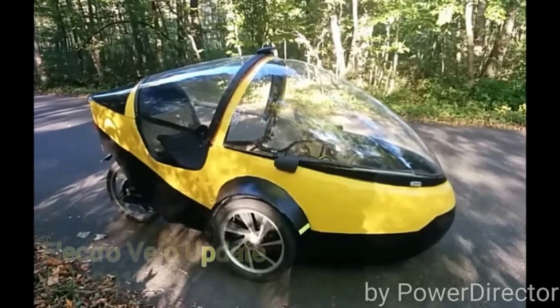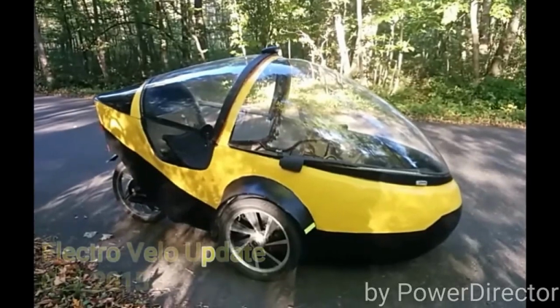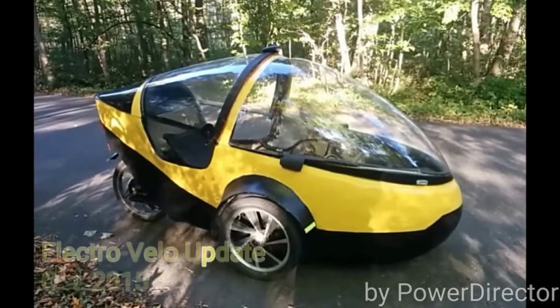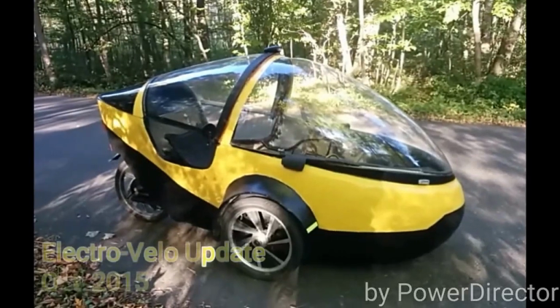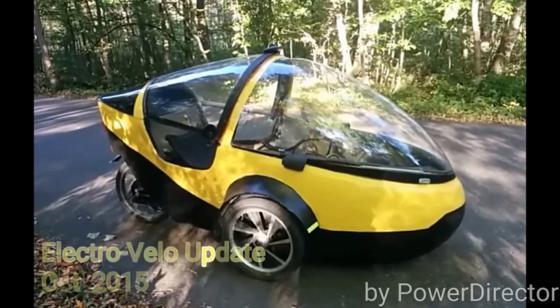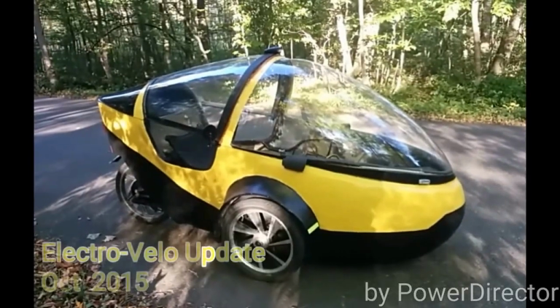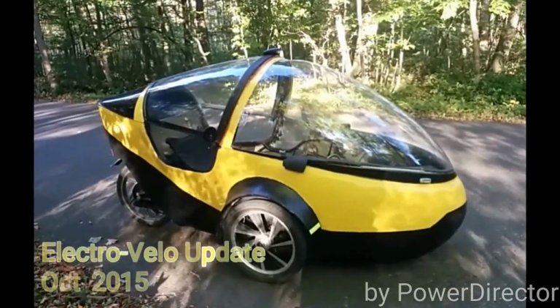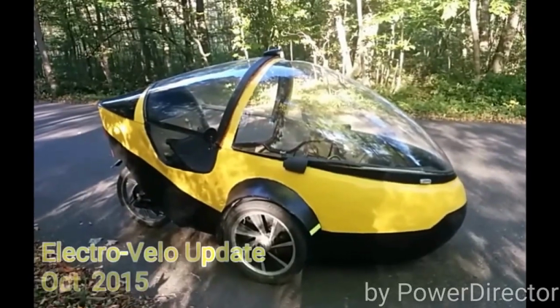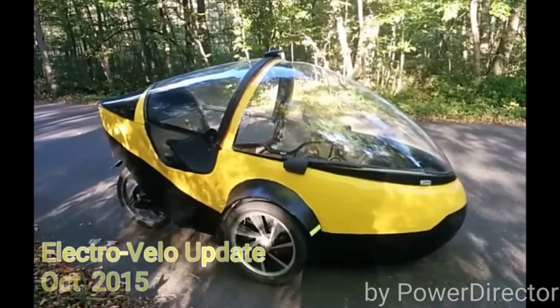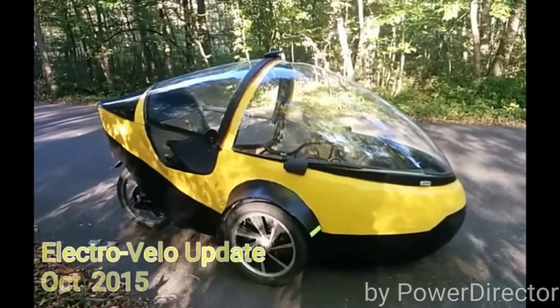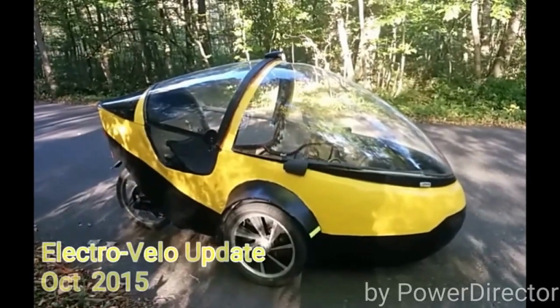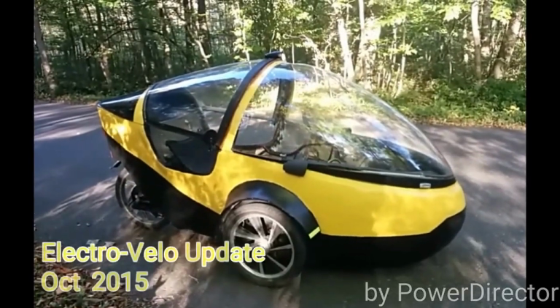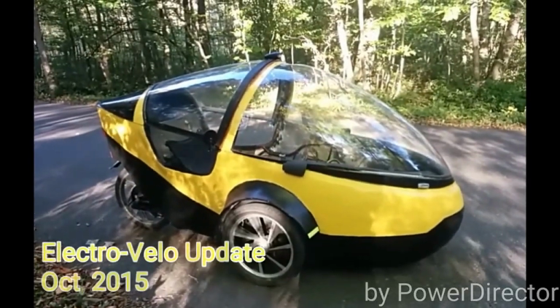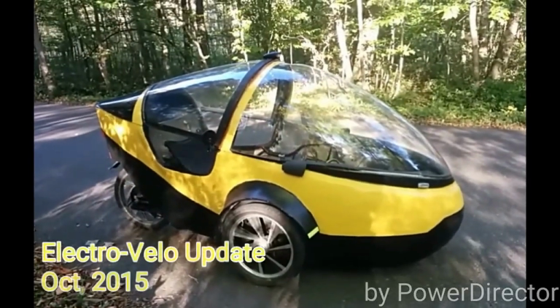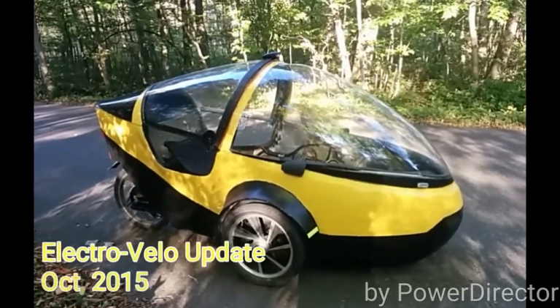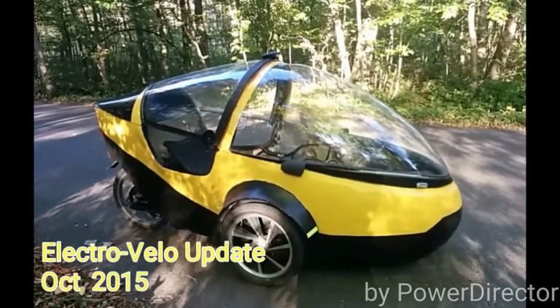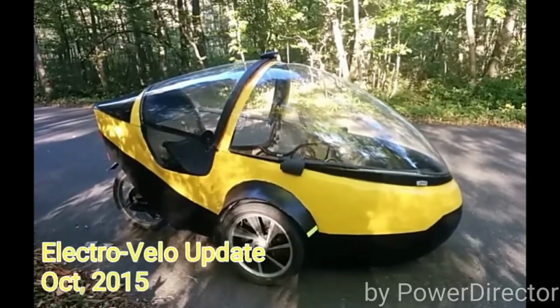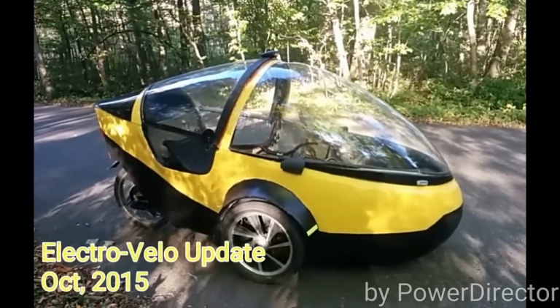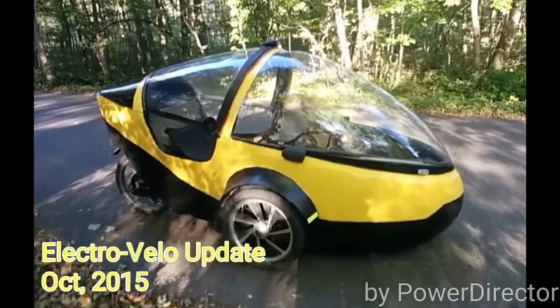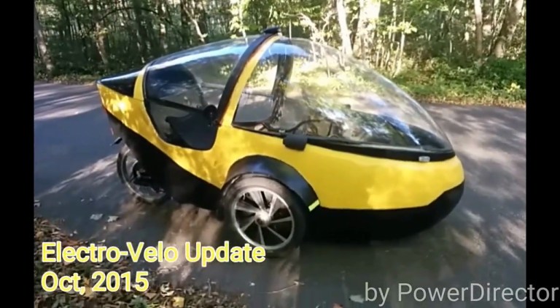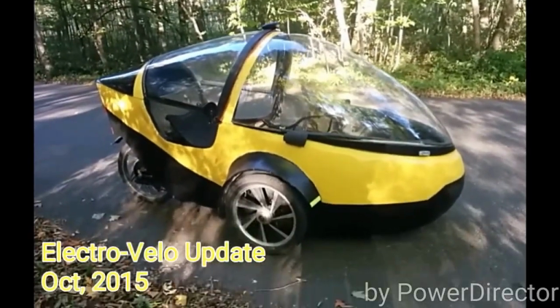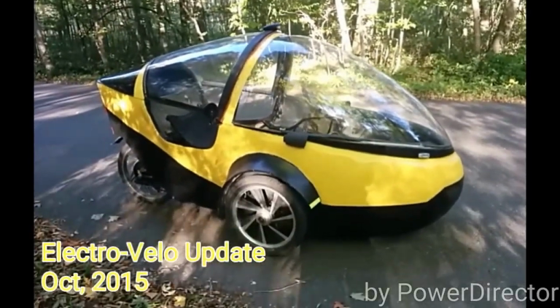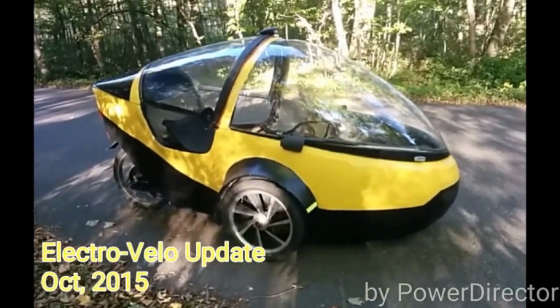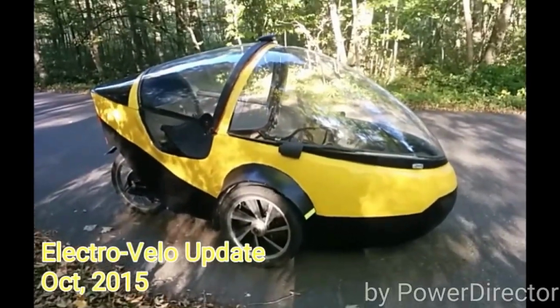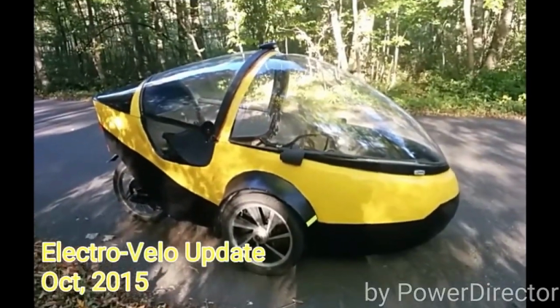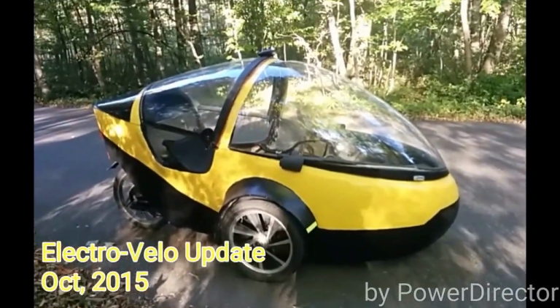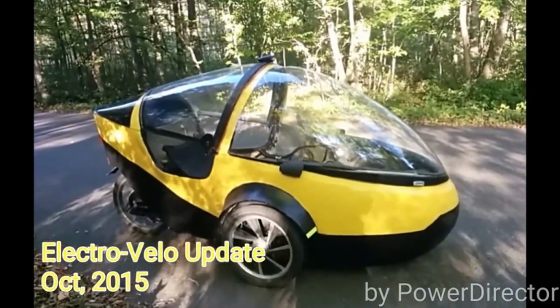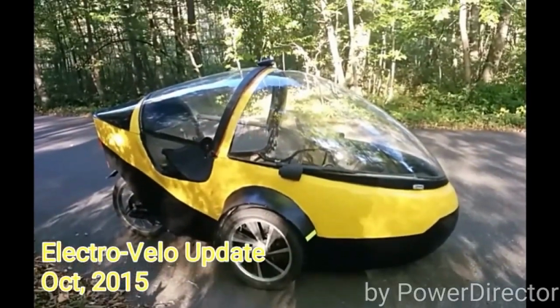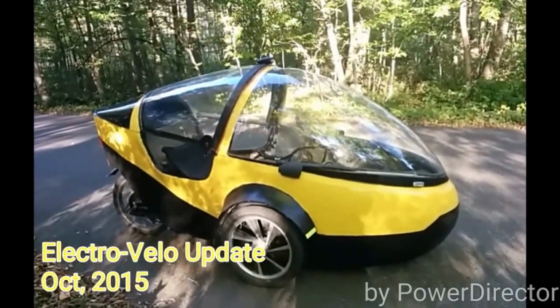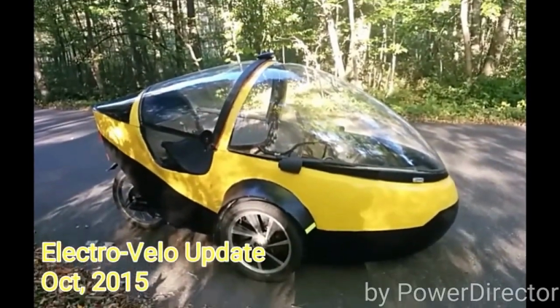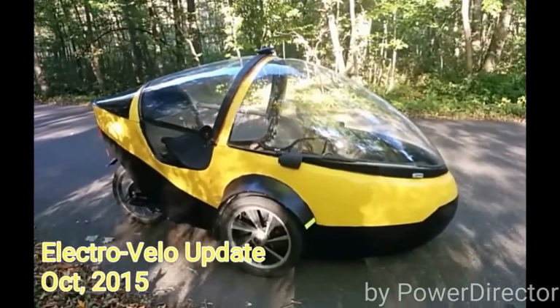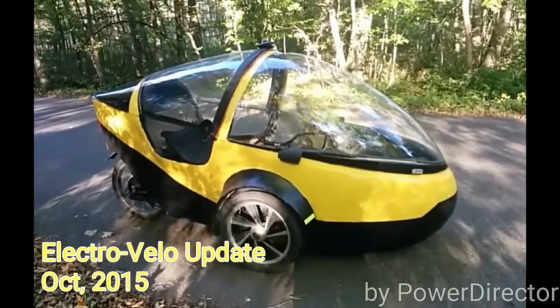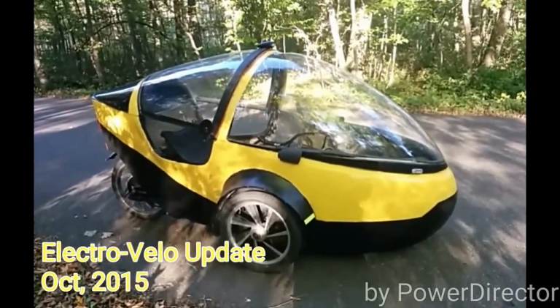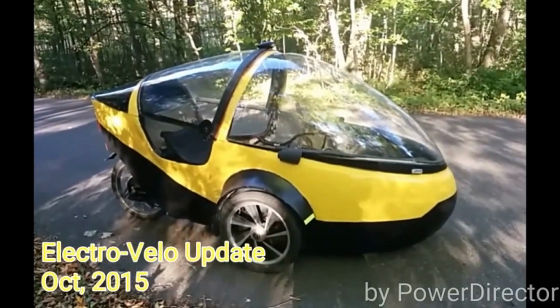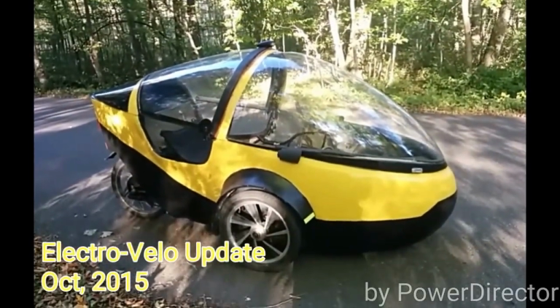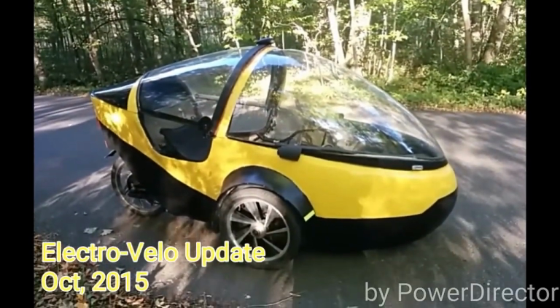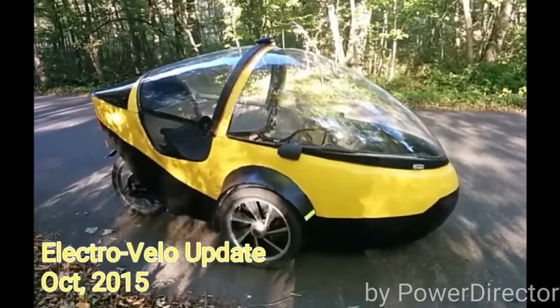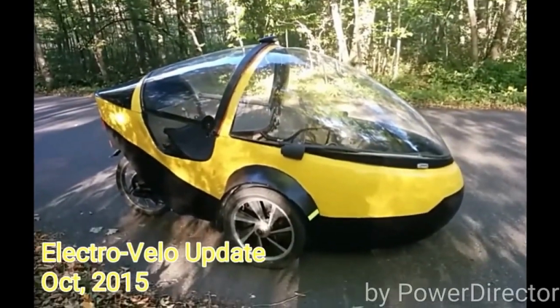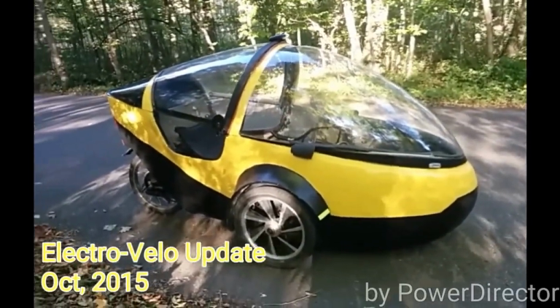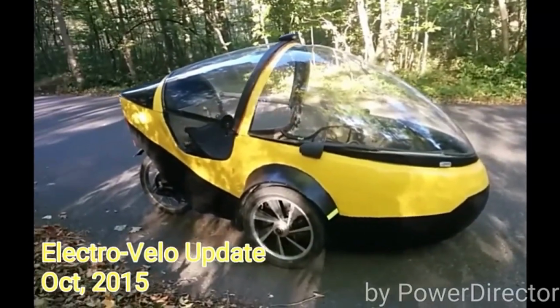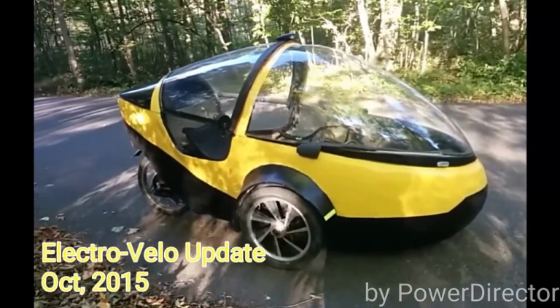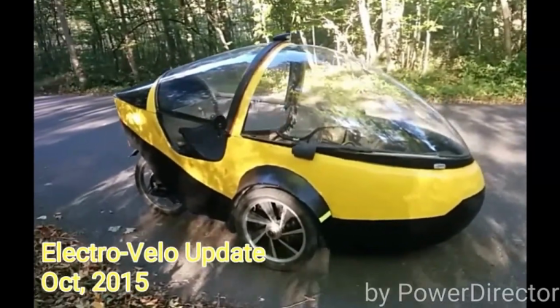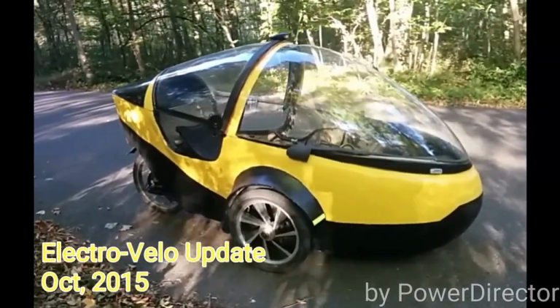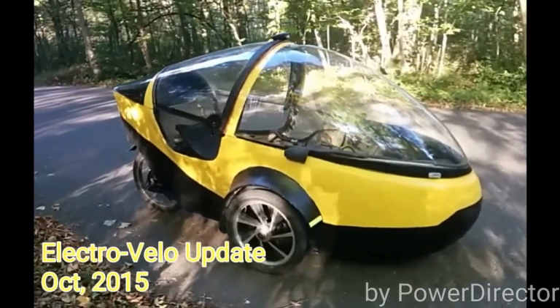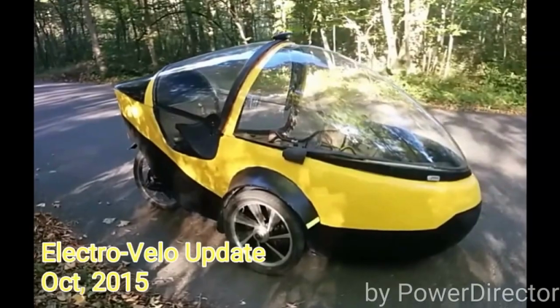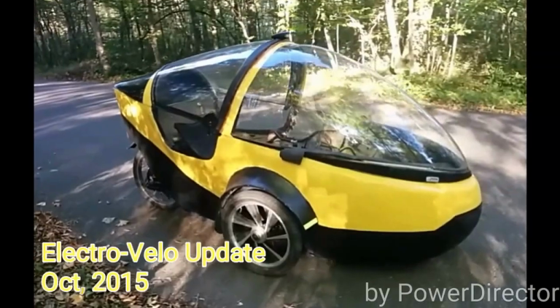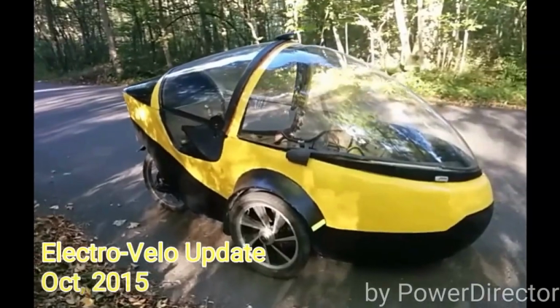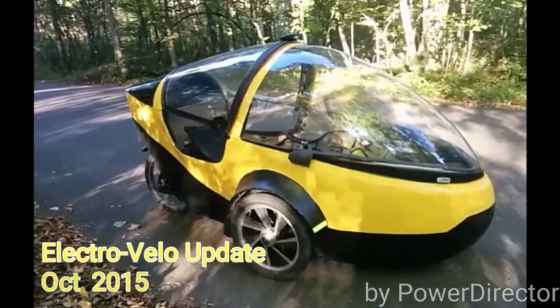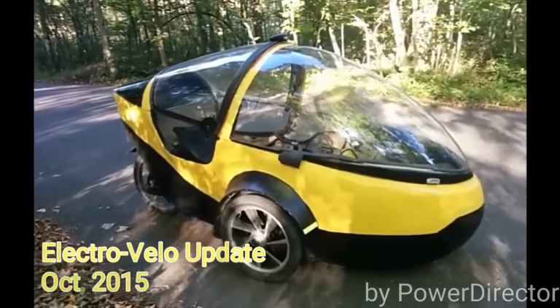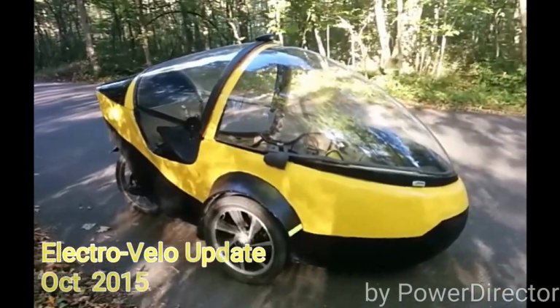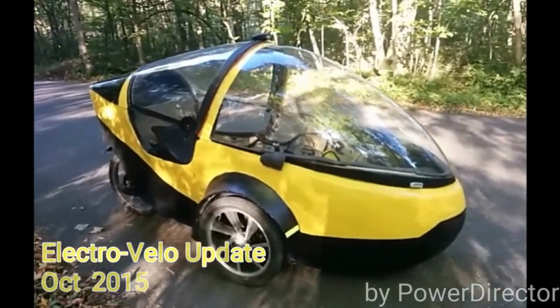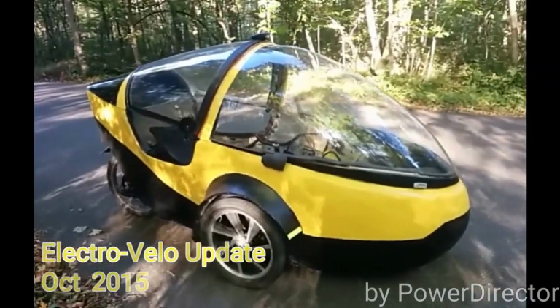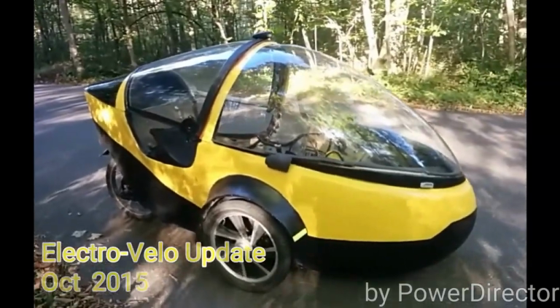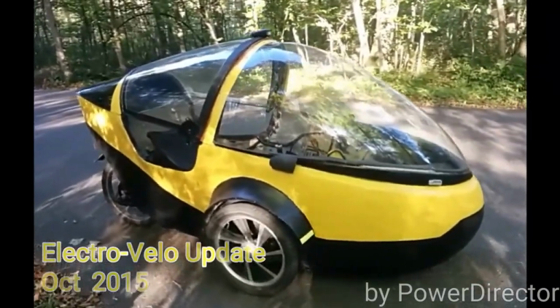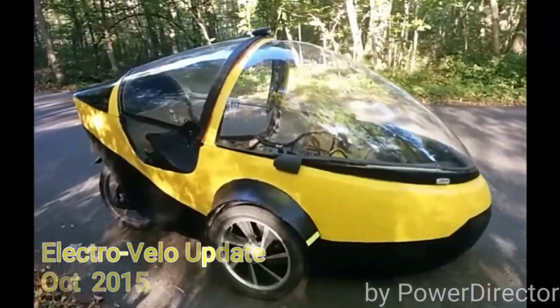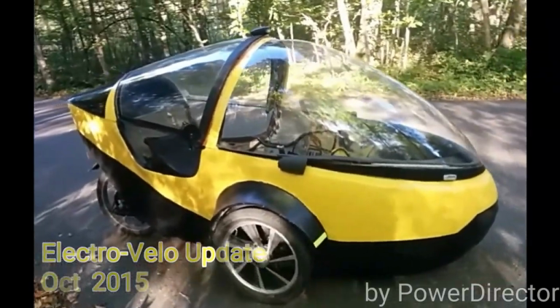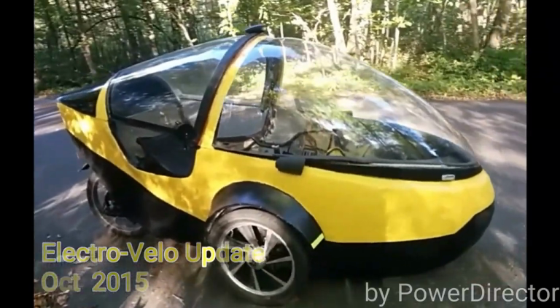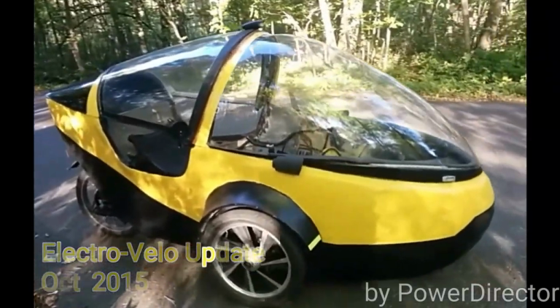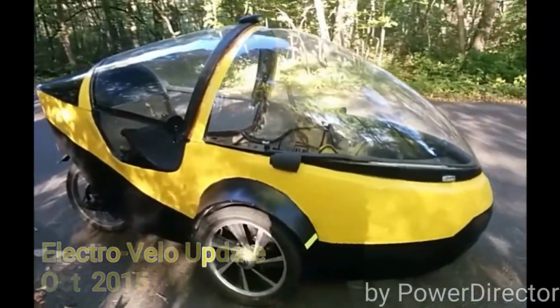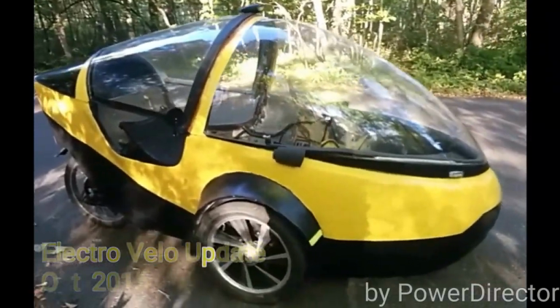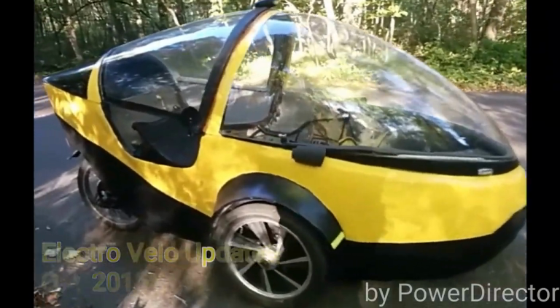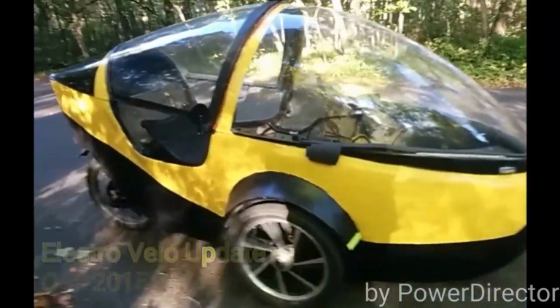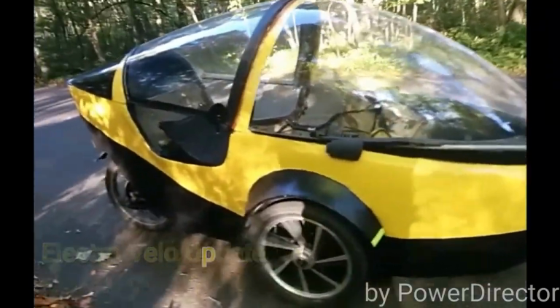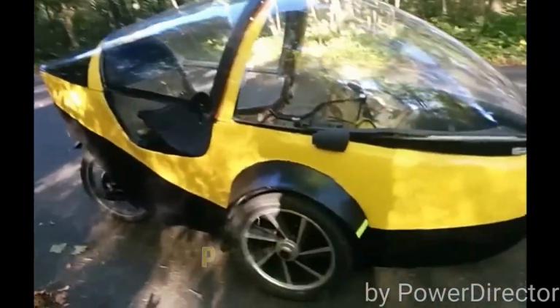It's been a couple of years since I made a video about my velomobile here, and I've made a few improvements since the last time.